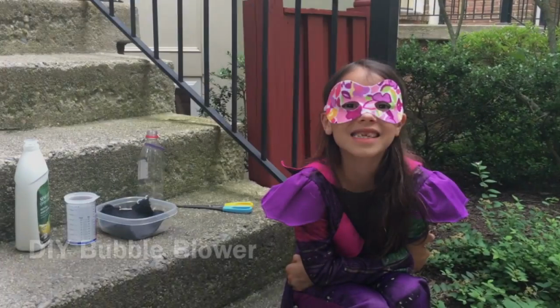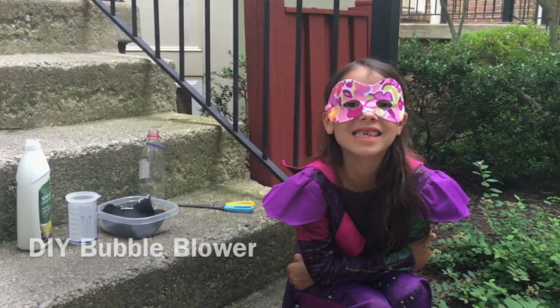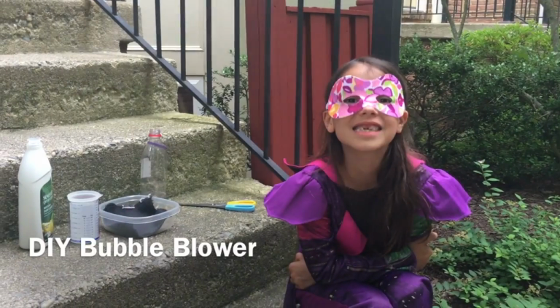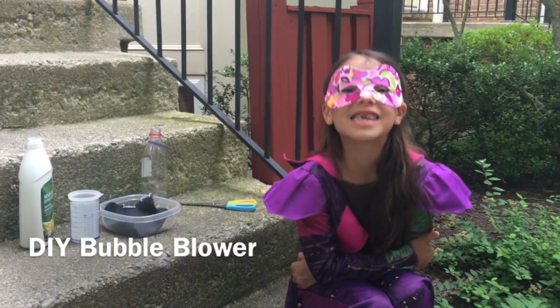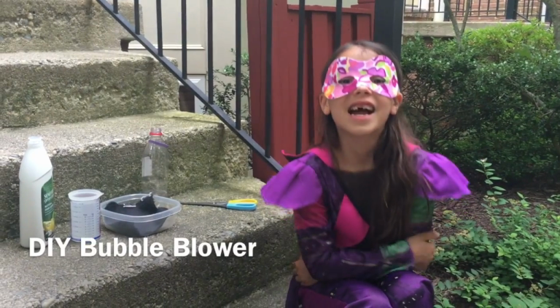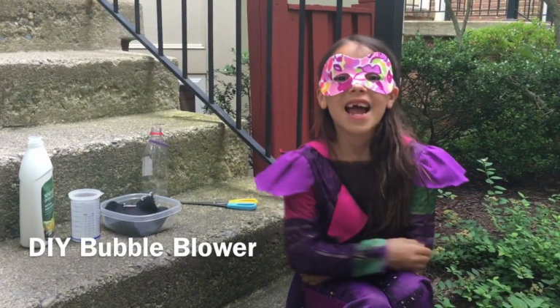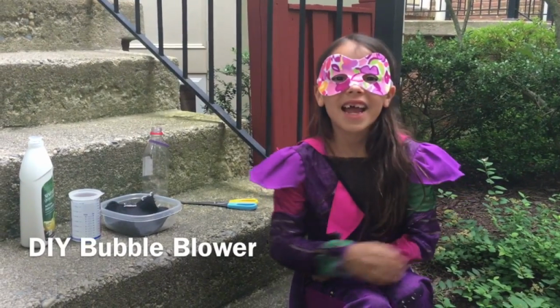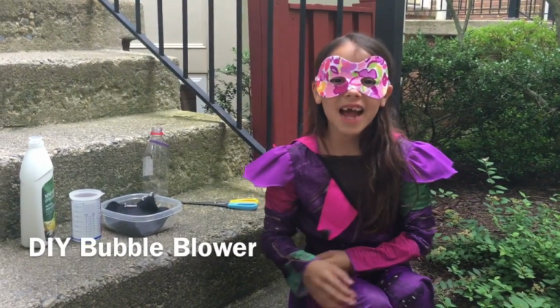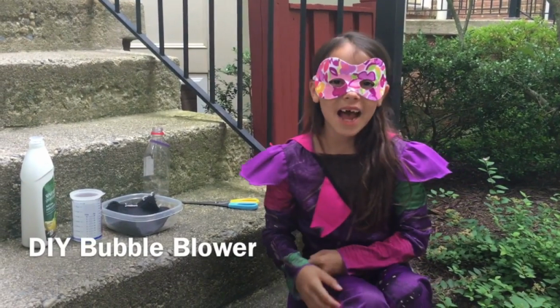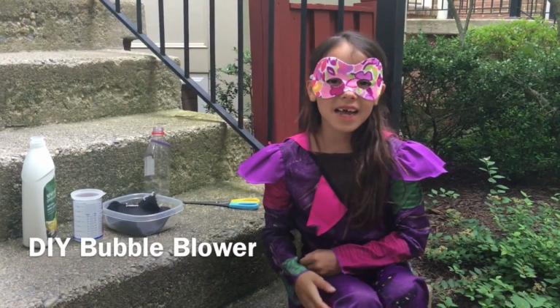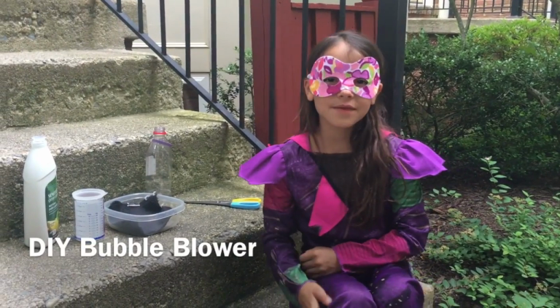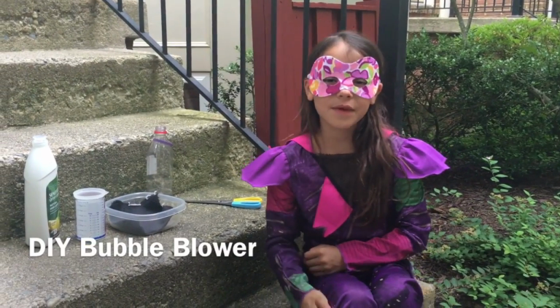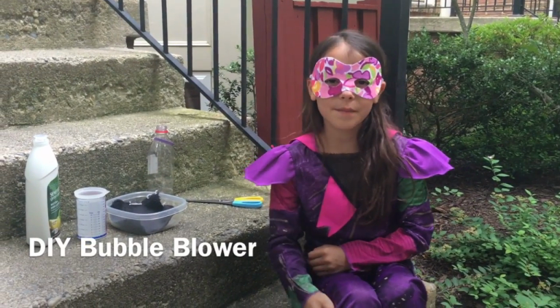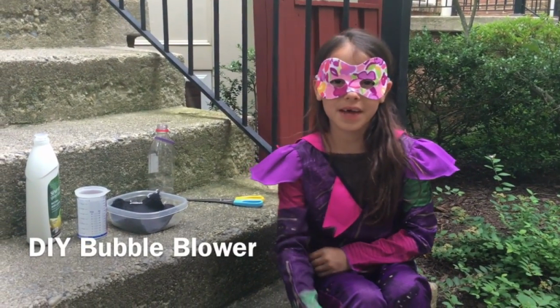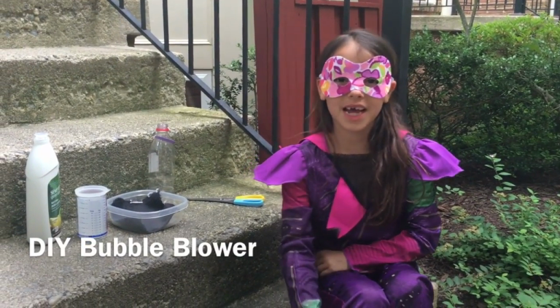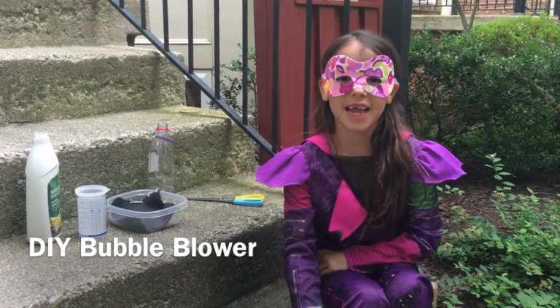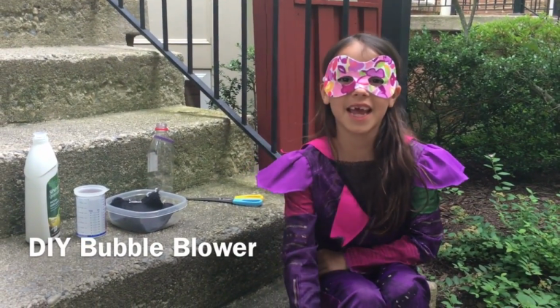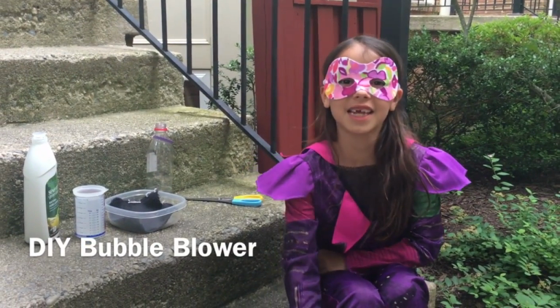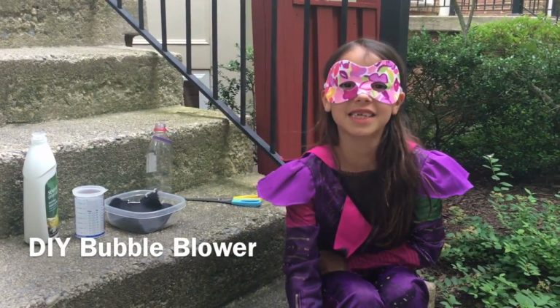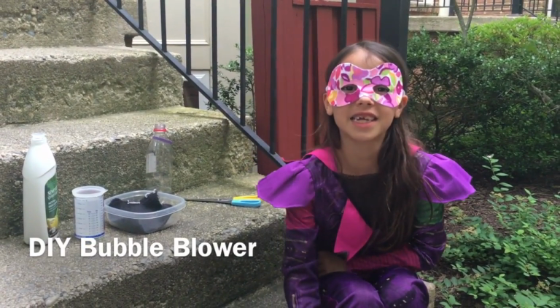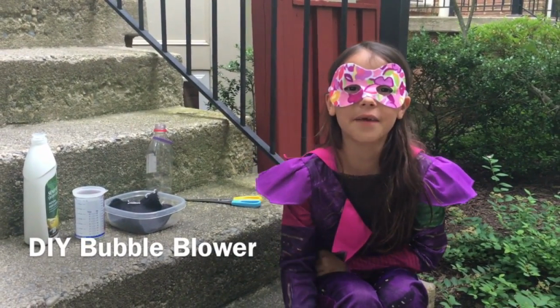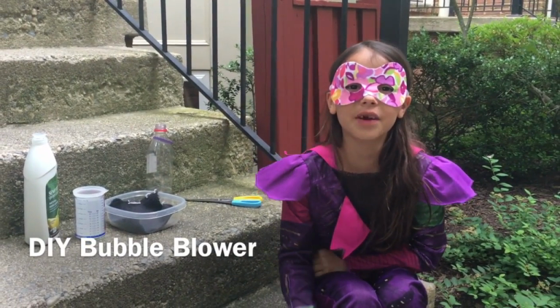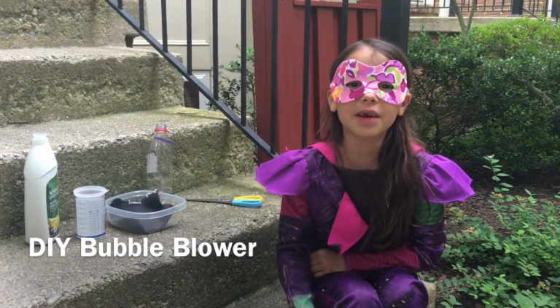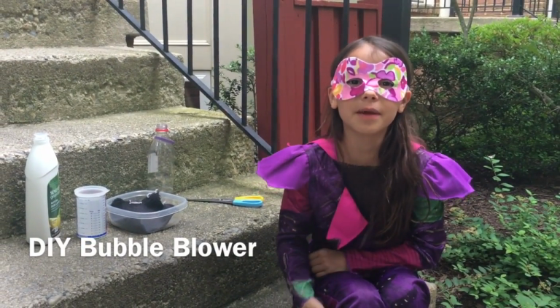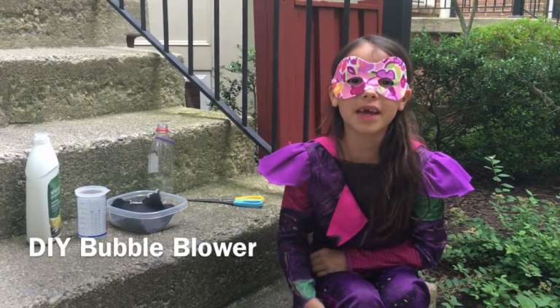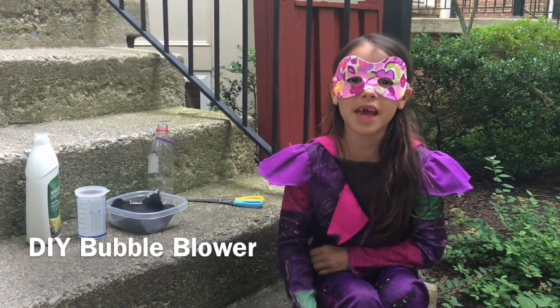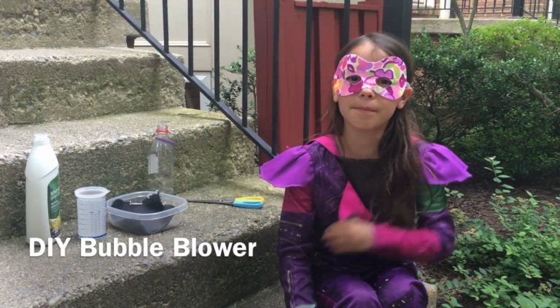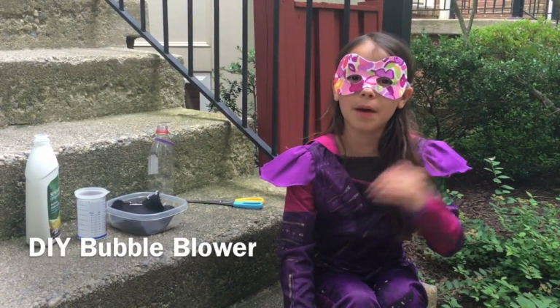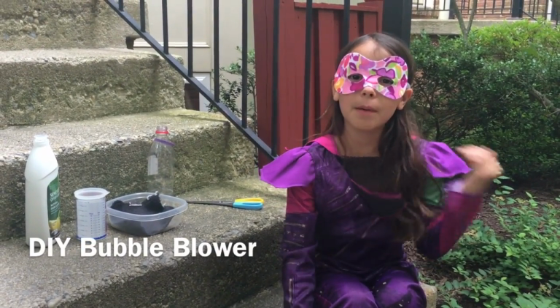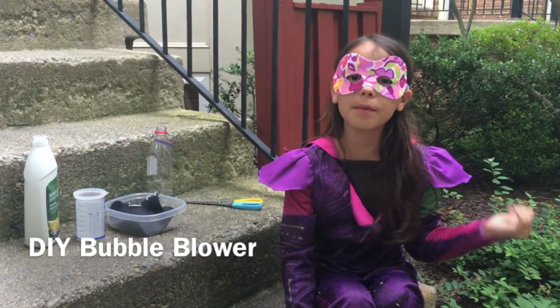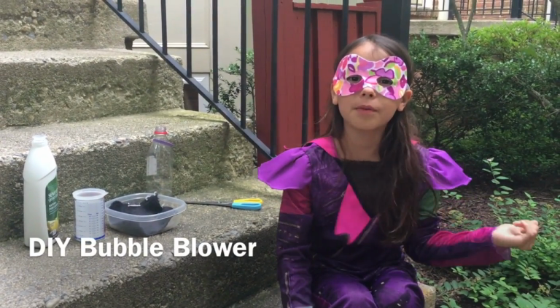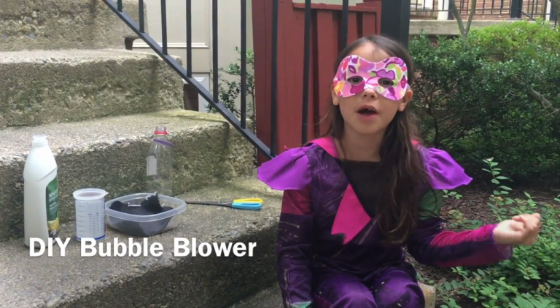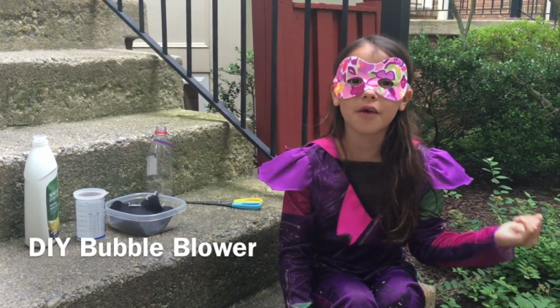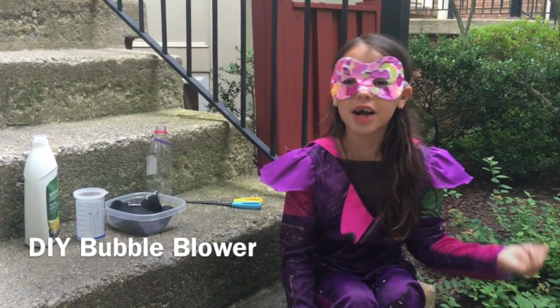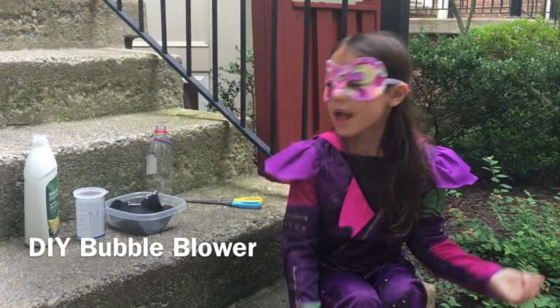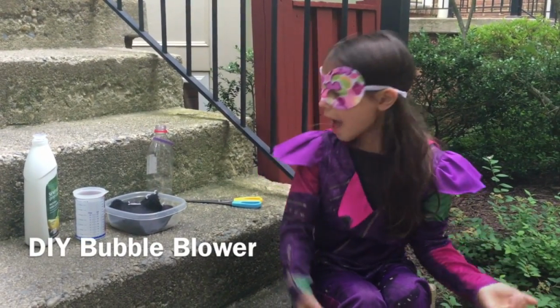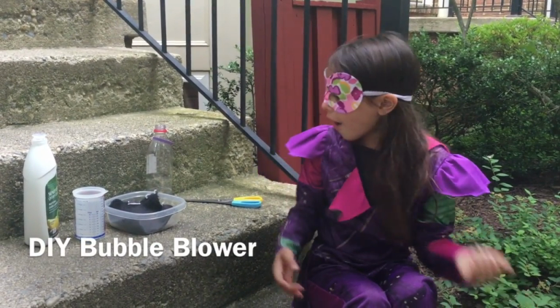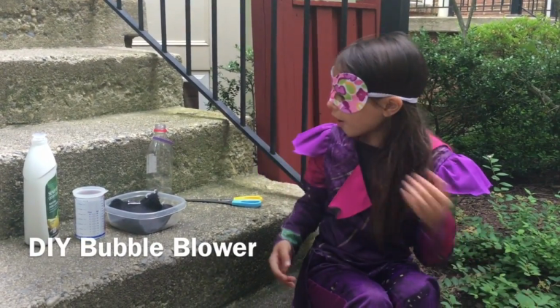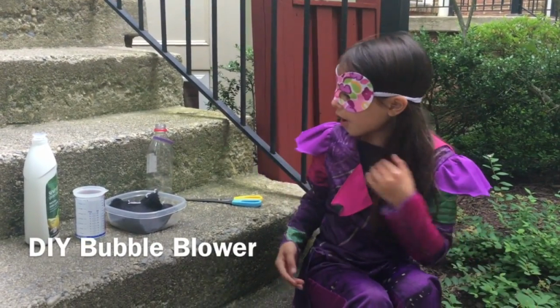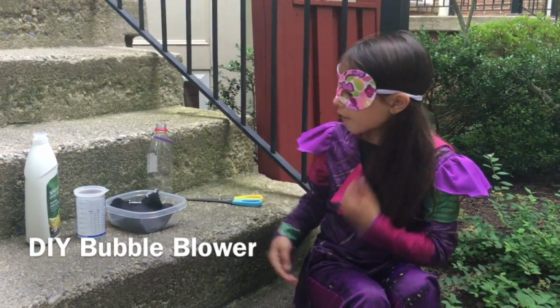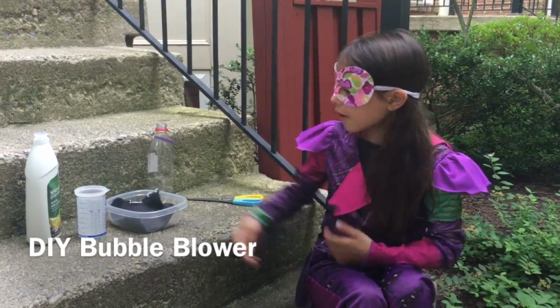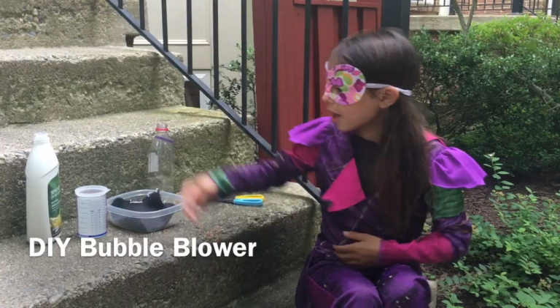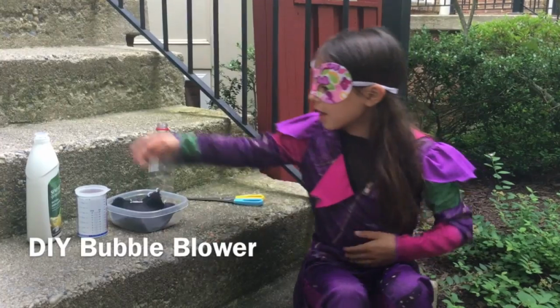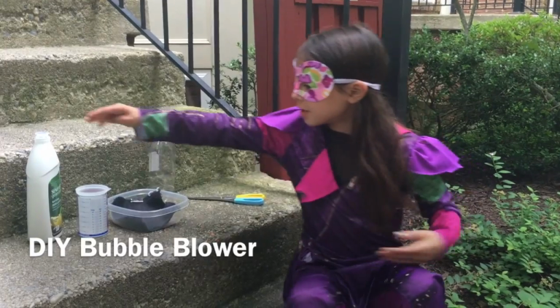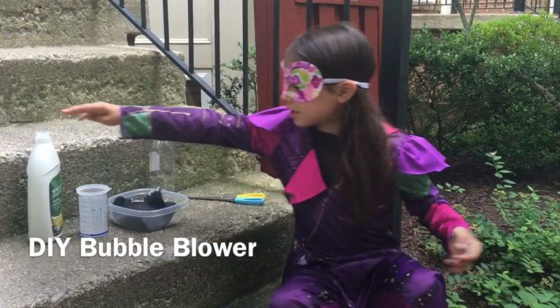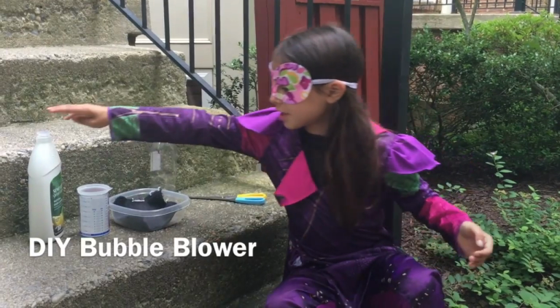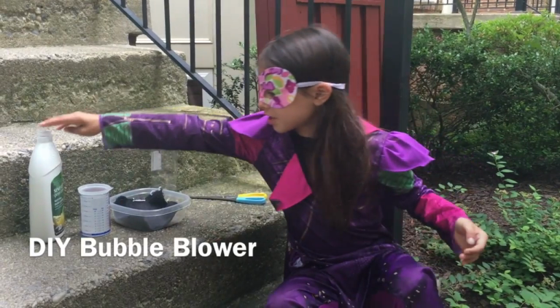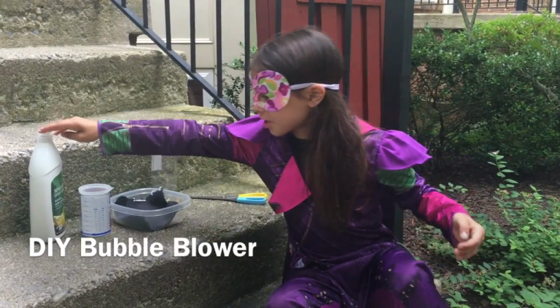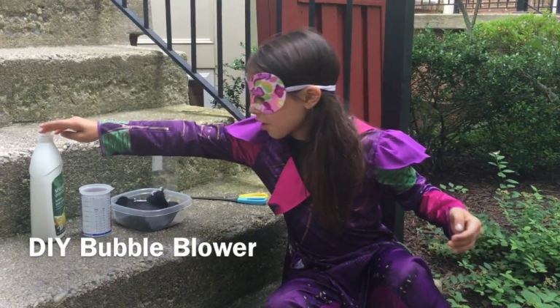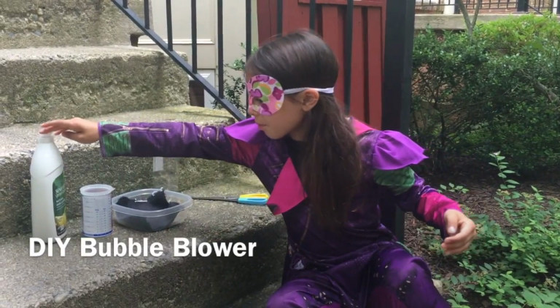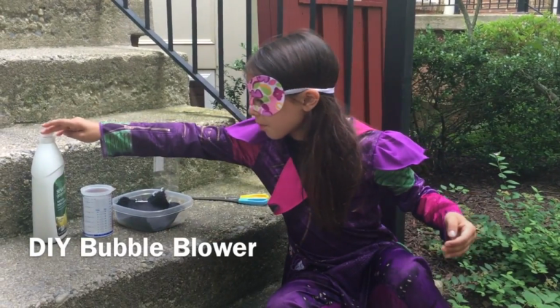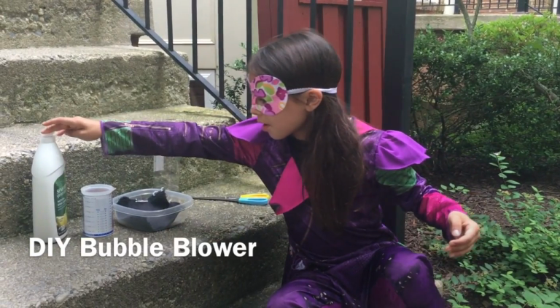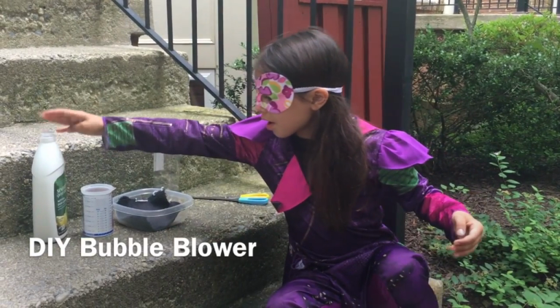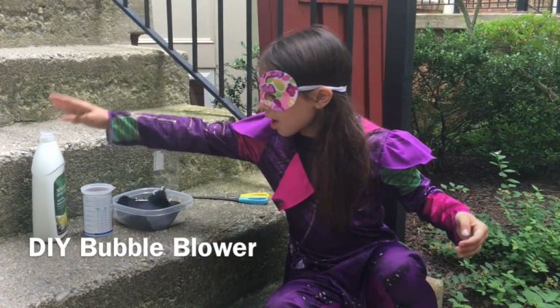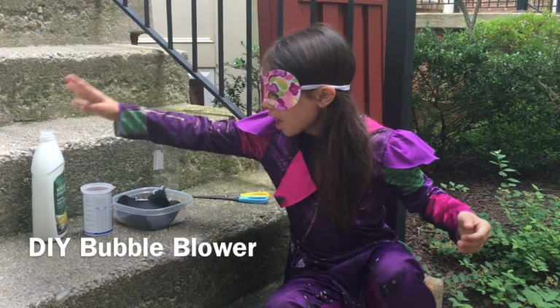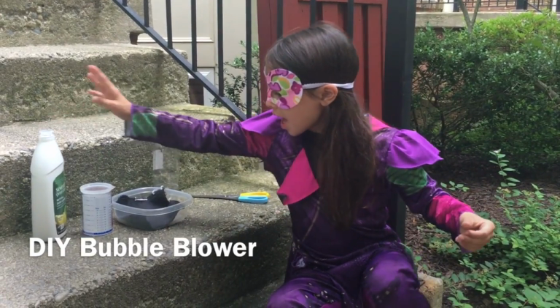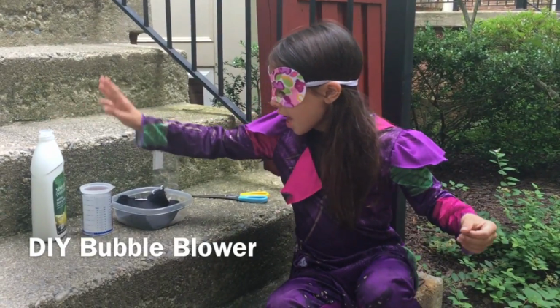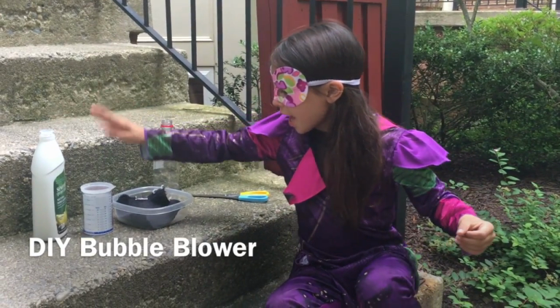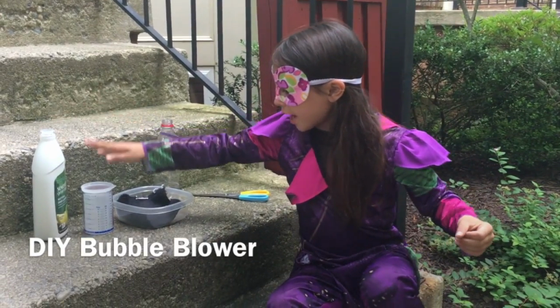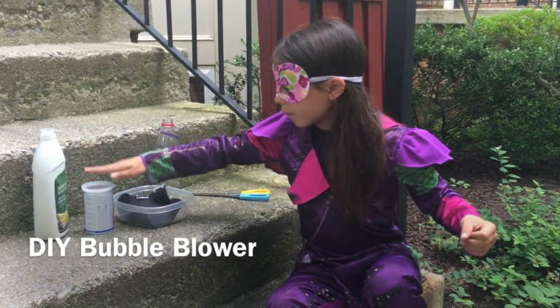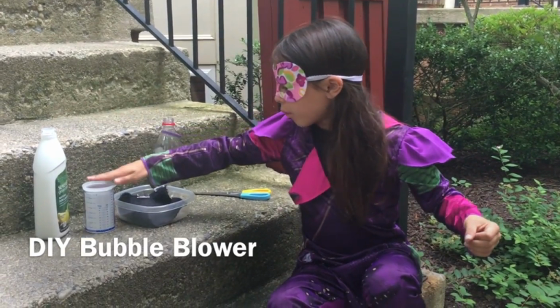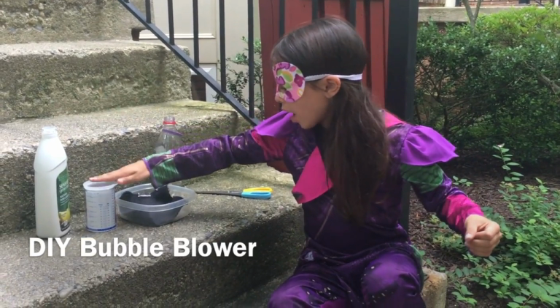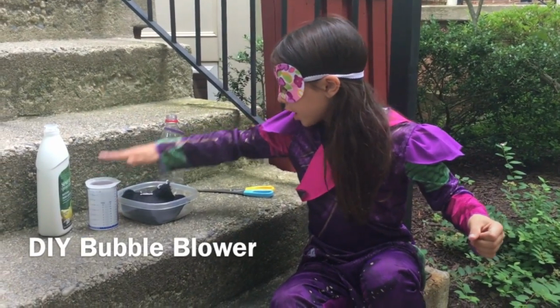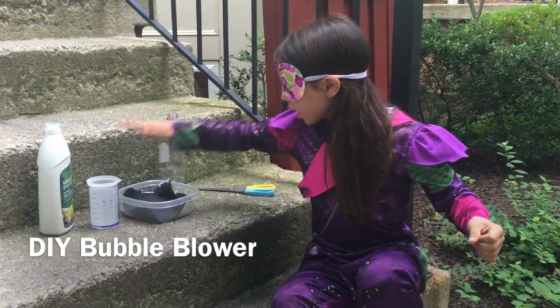Hey guys, FunPlay here, and today we're going to make a bubble blower out of dish soap and water.